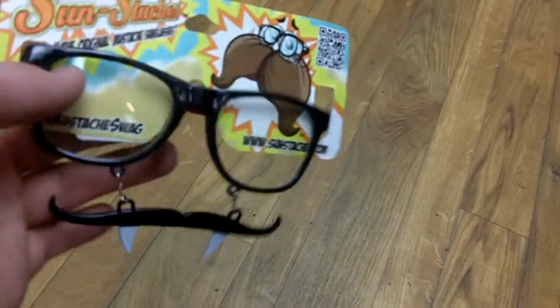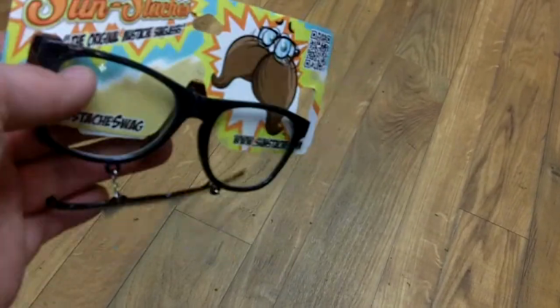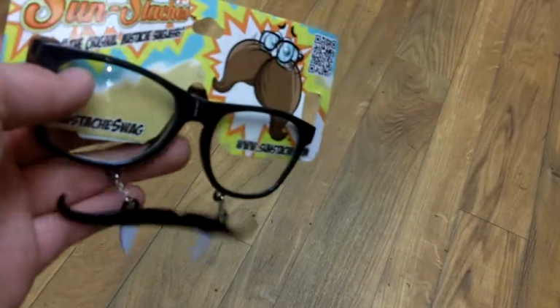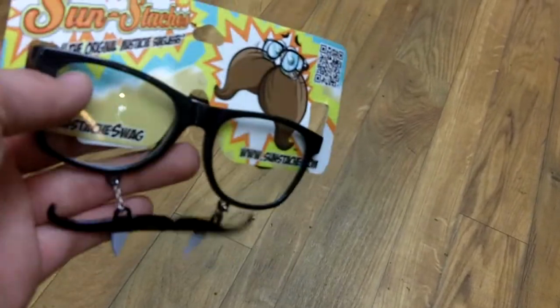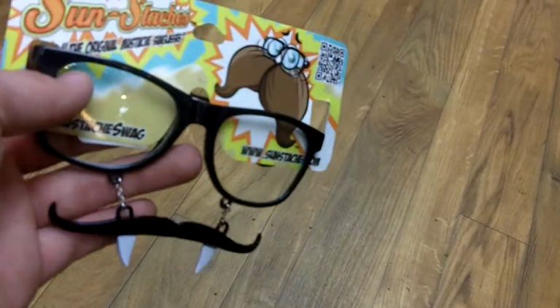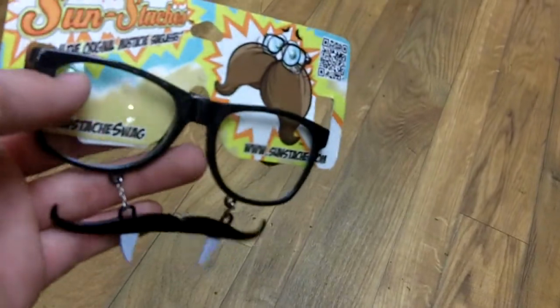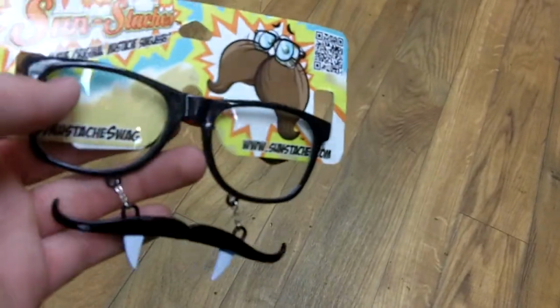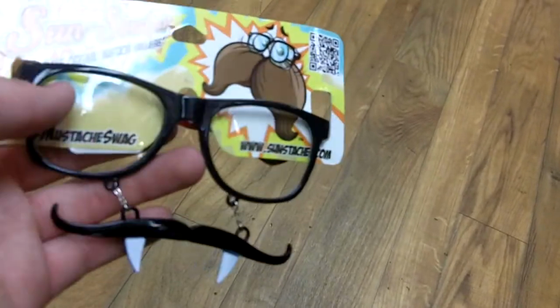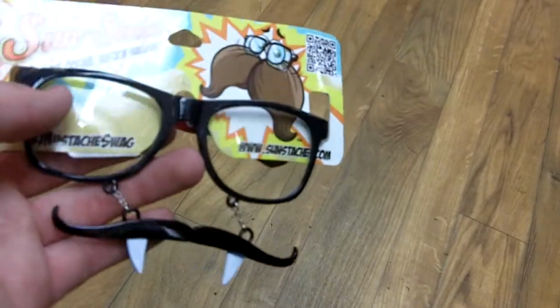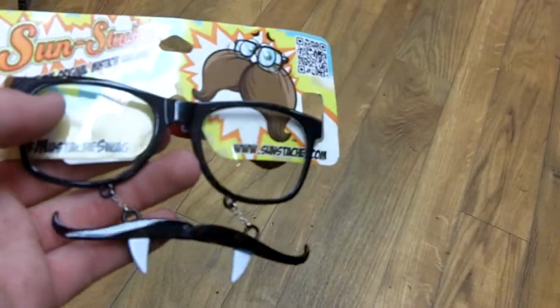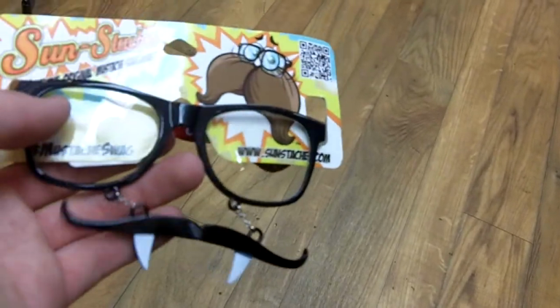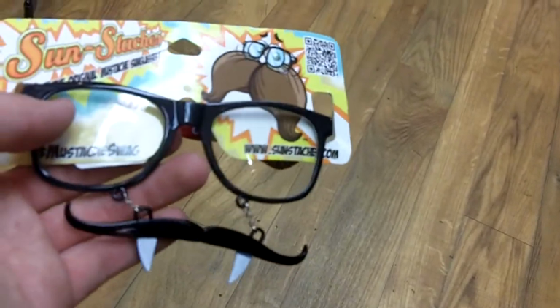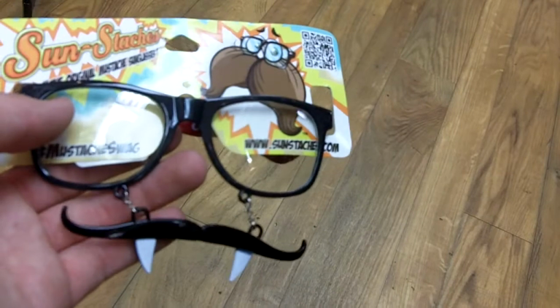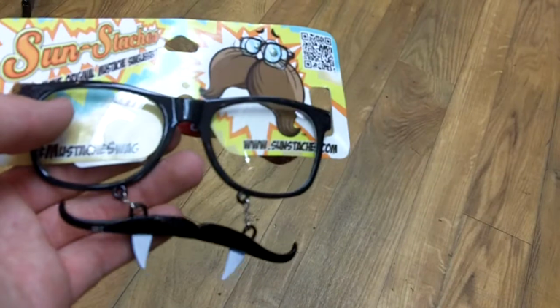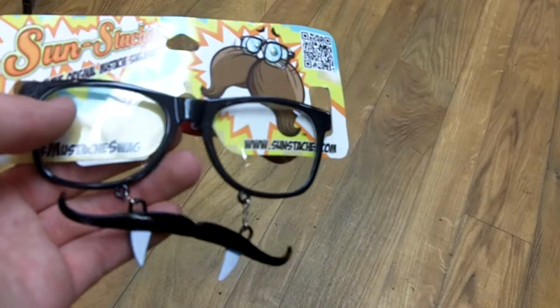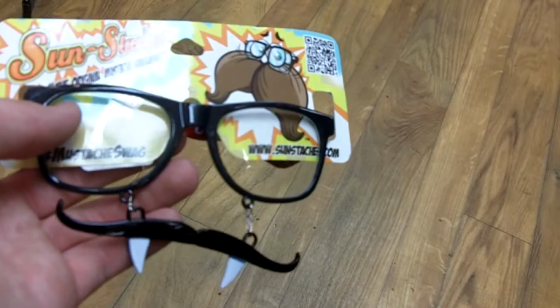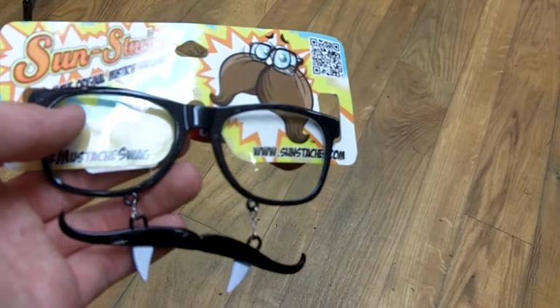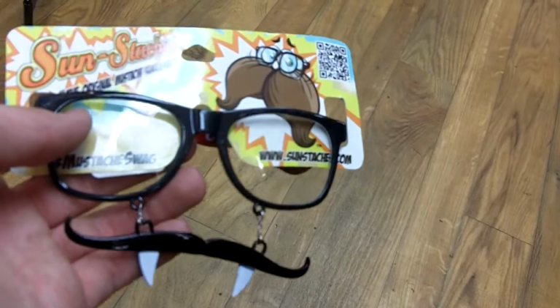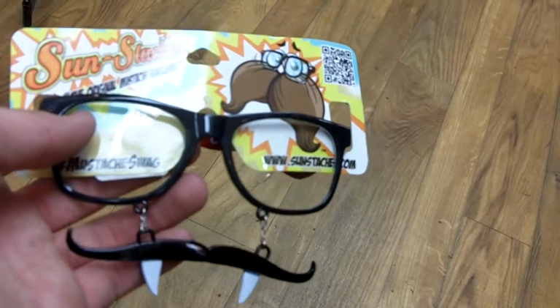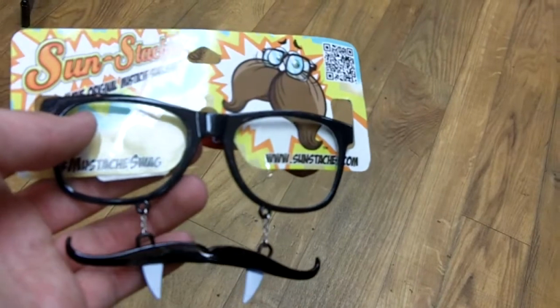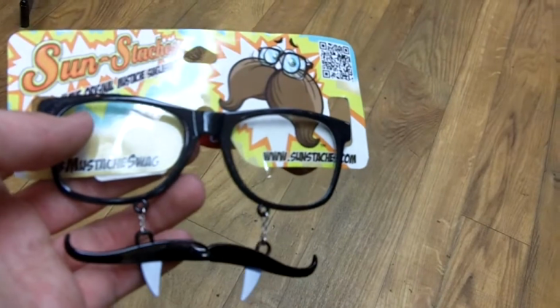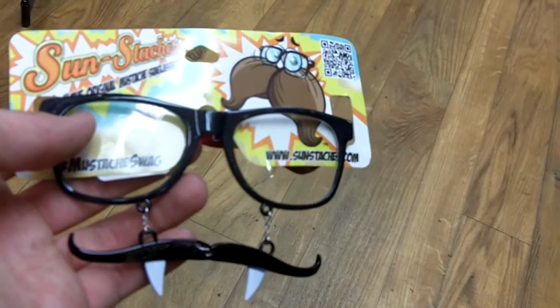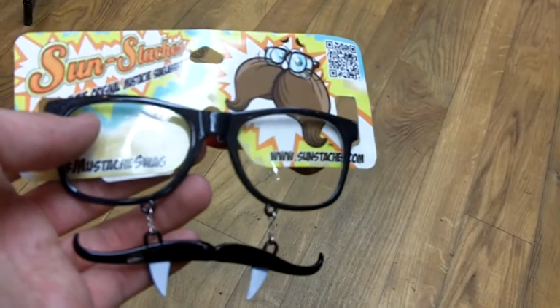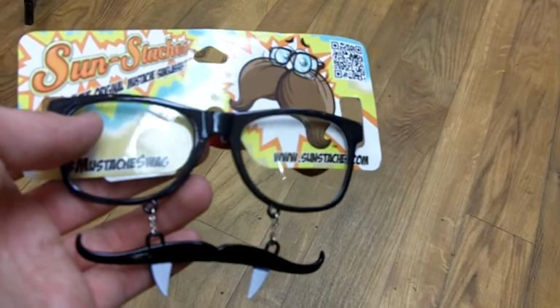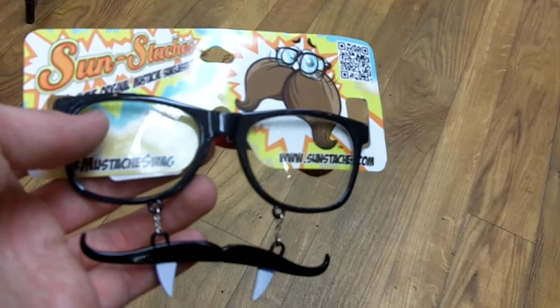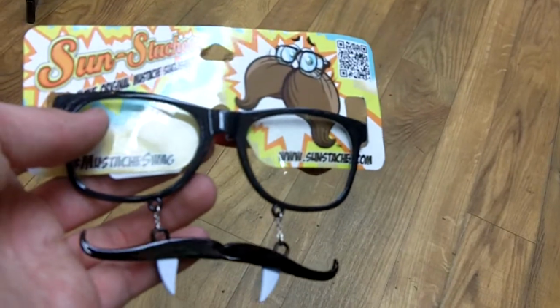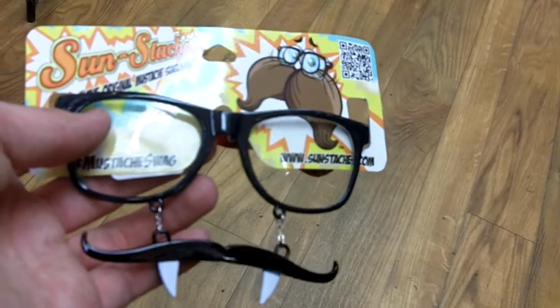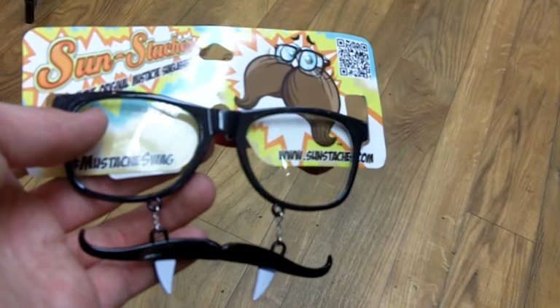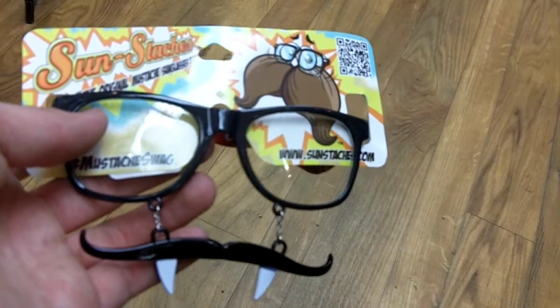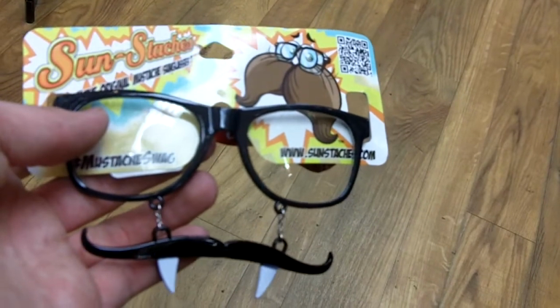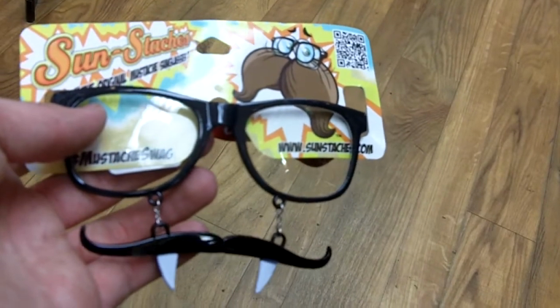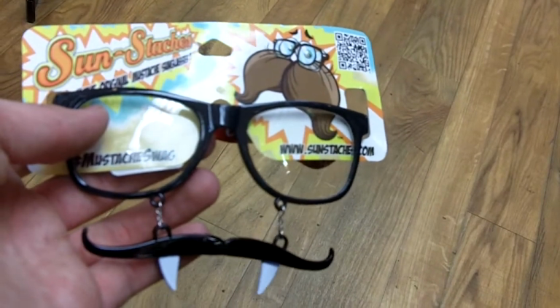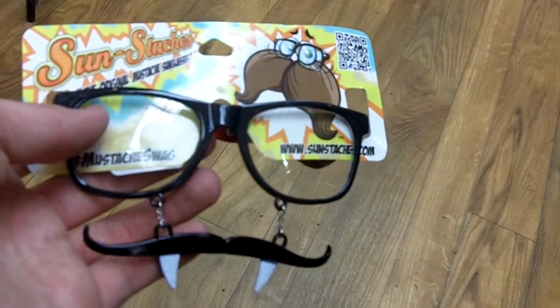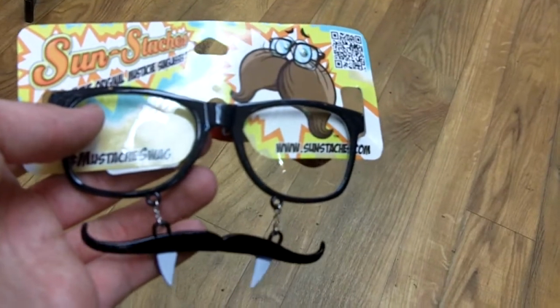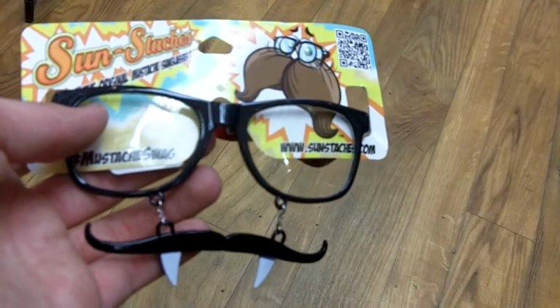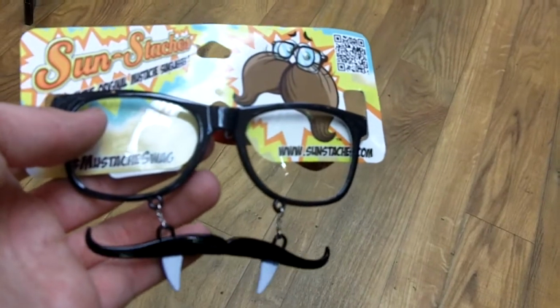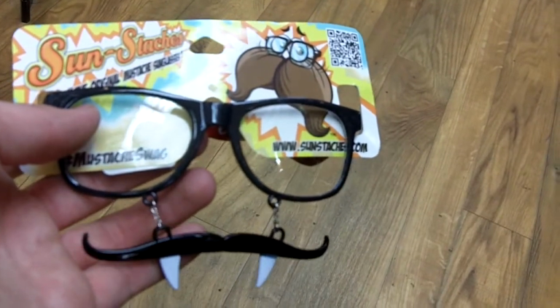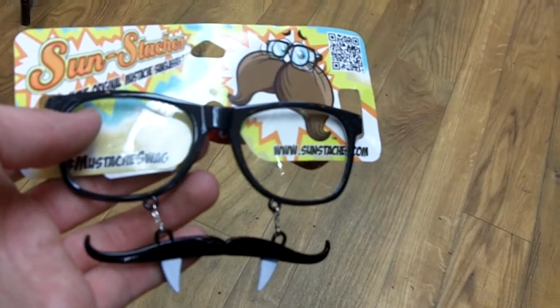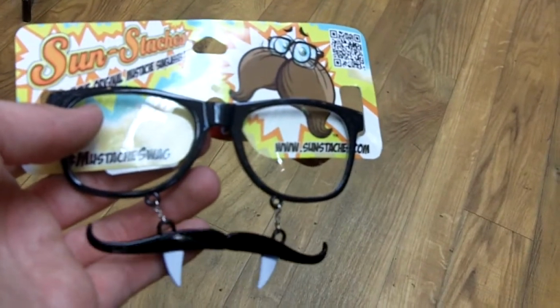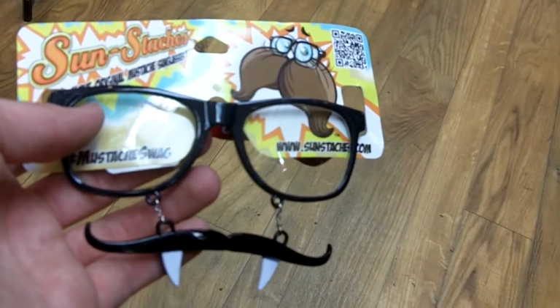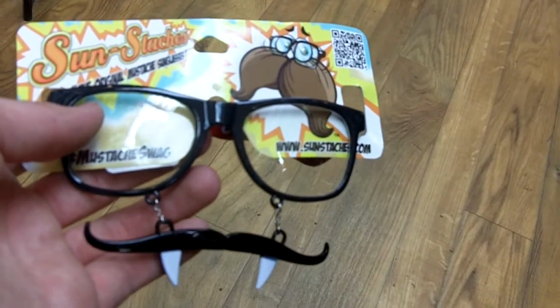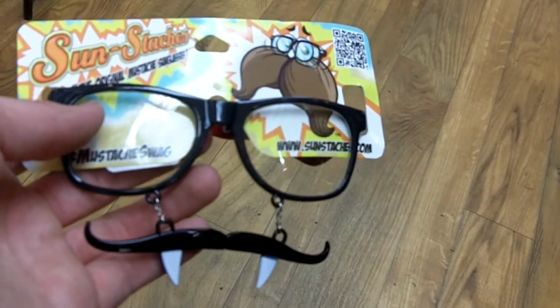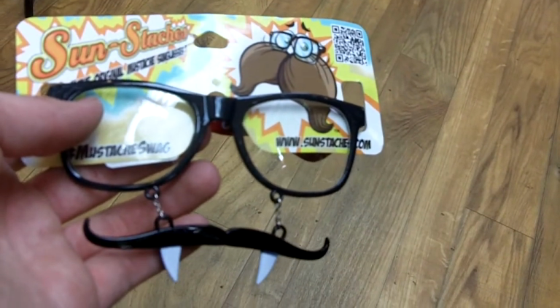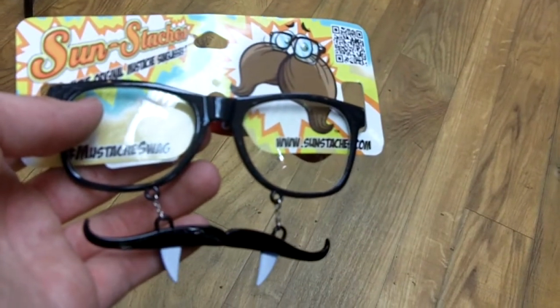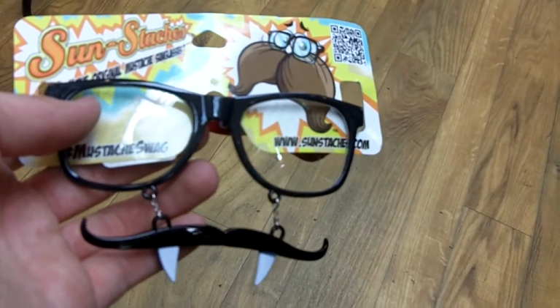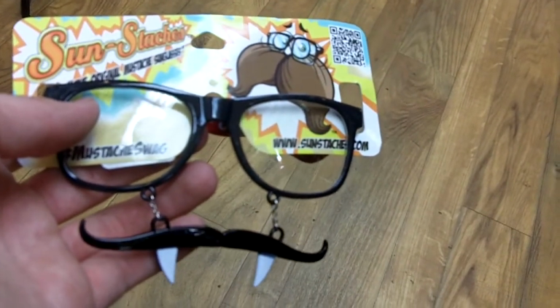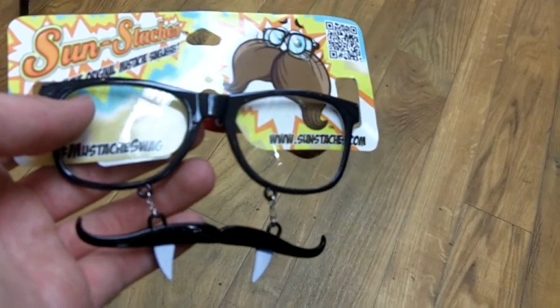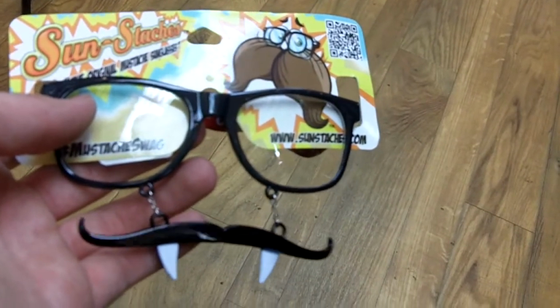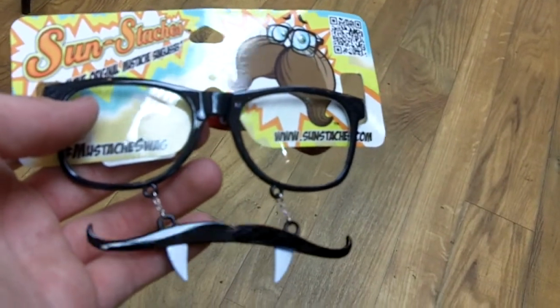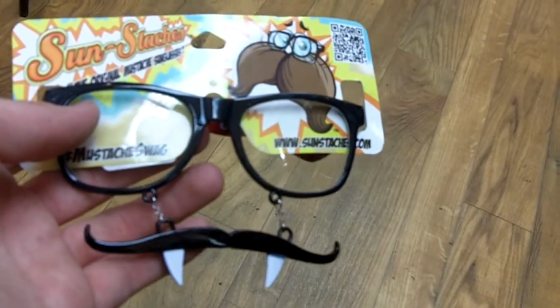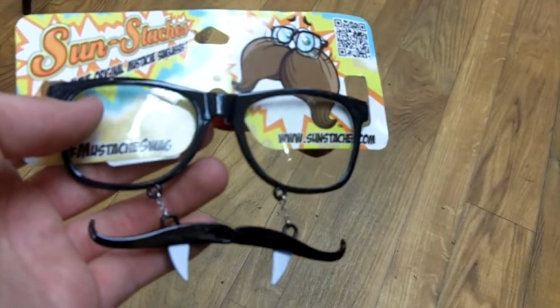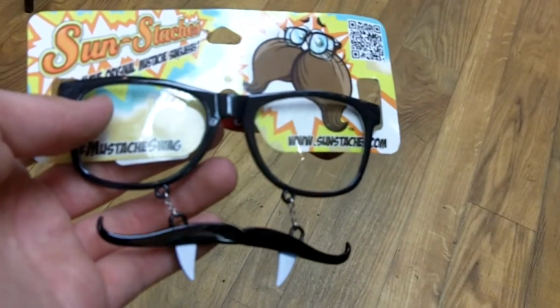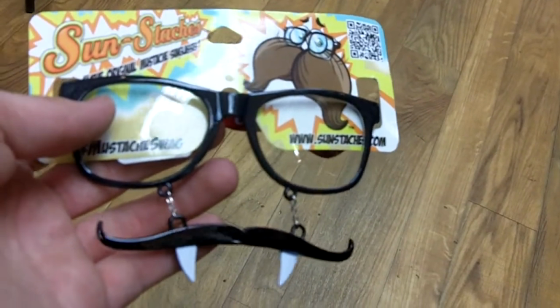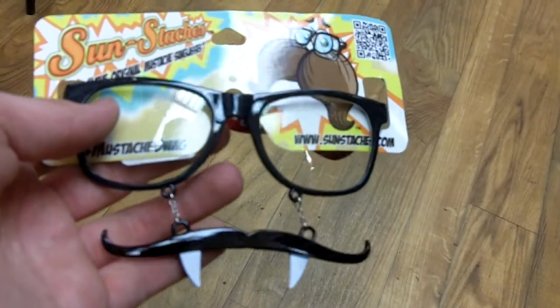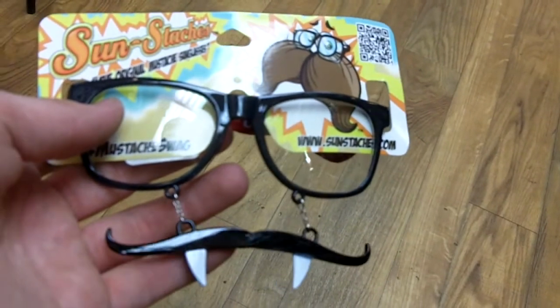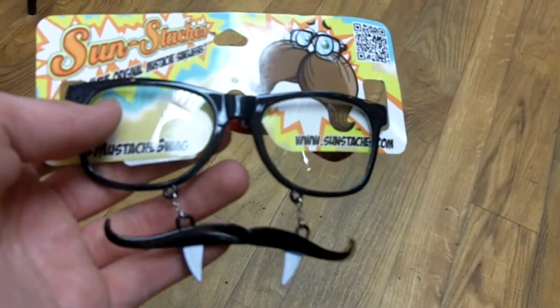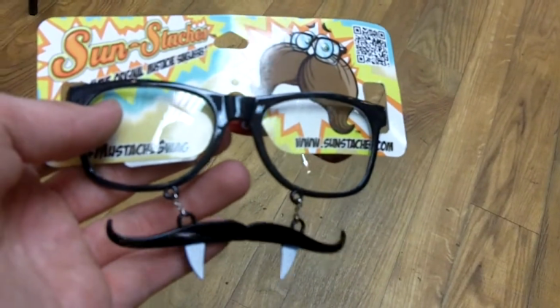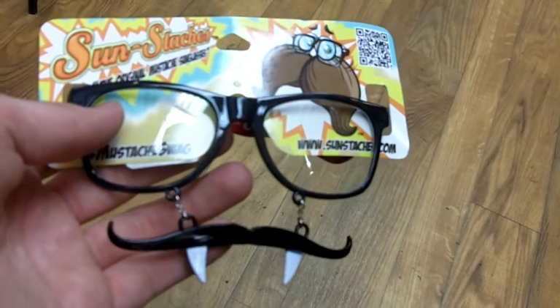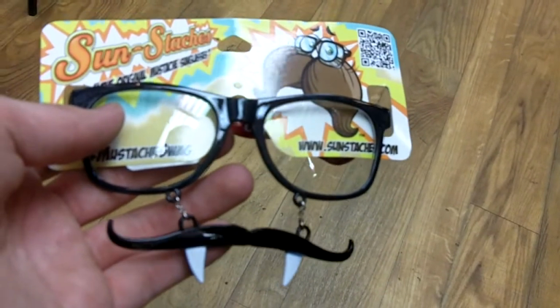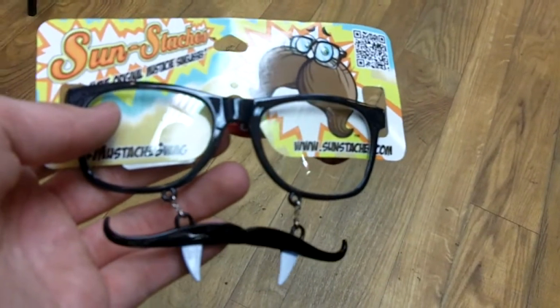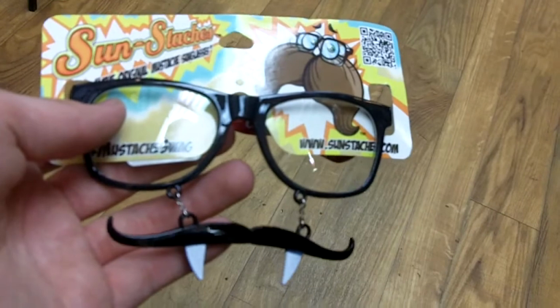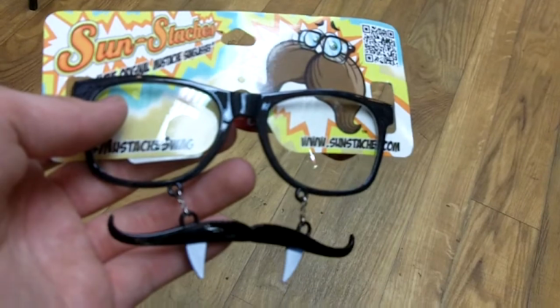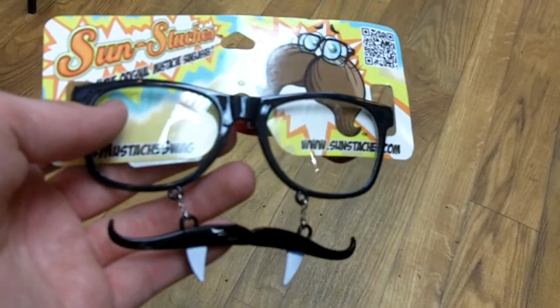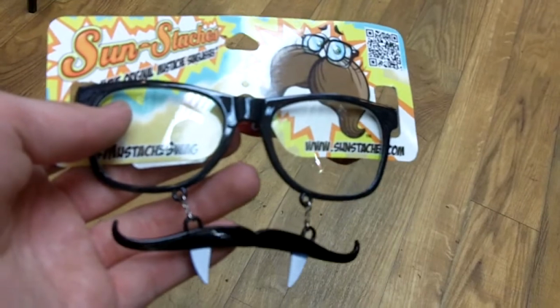But this one actually has vampire fangs on it and it actually has a mischievous mustache, which is pretty cool. So if you're ever in the area and you're interested, you should come check these guys out for $8.99. You won't be disappointed.